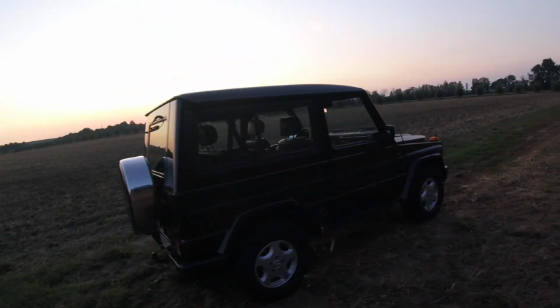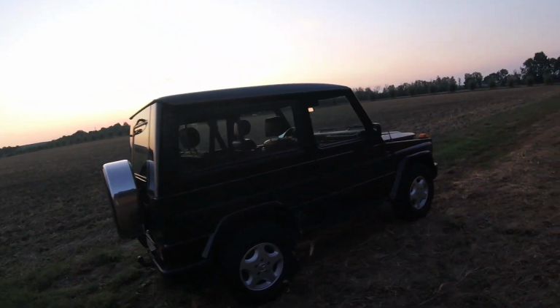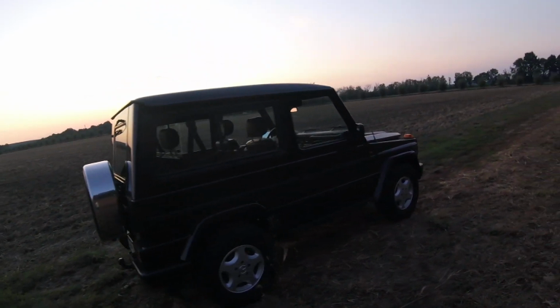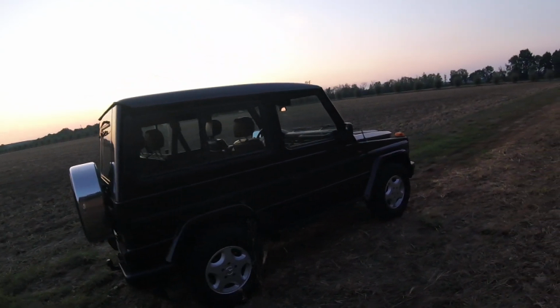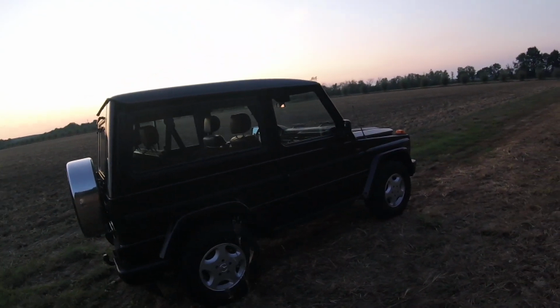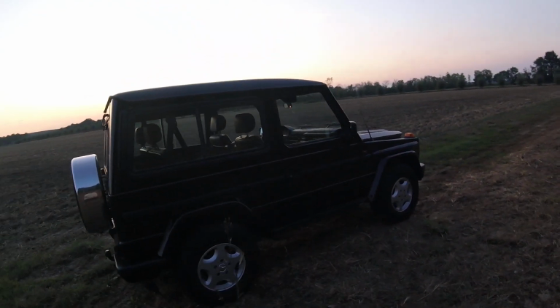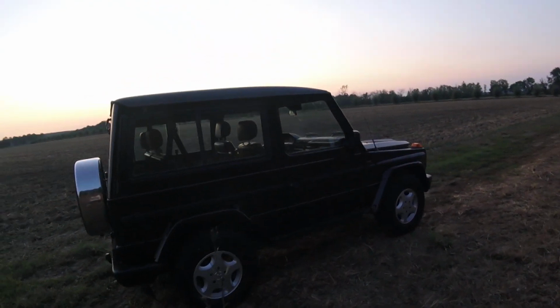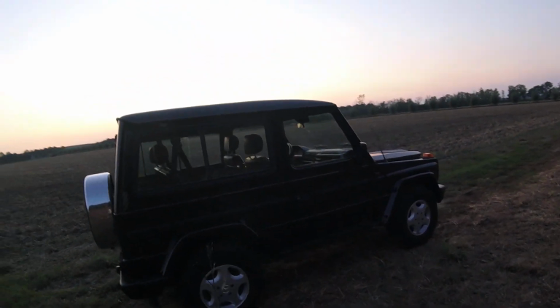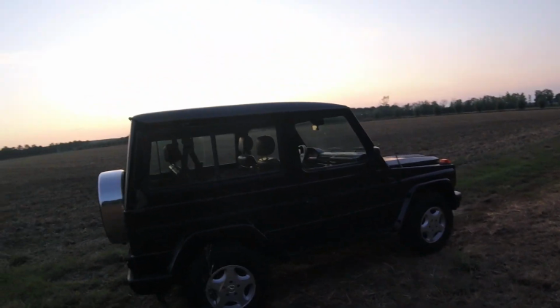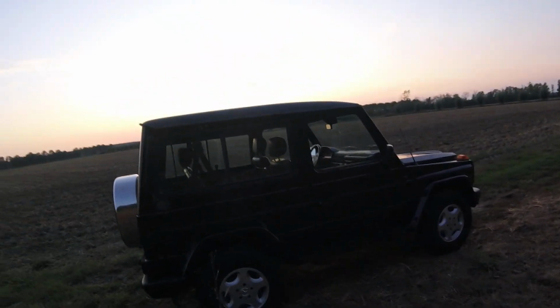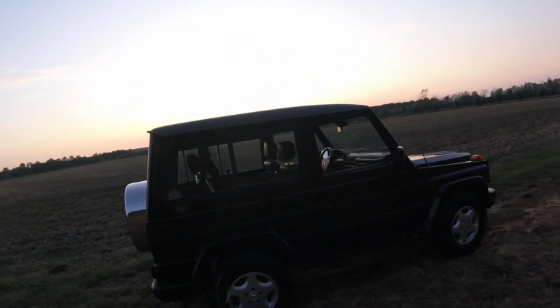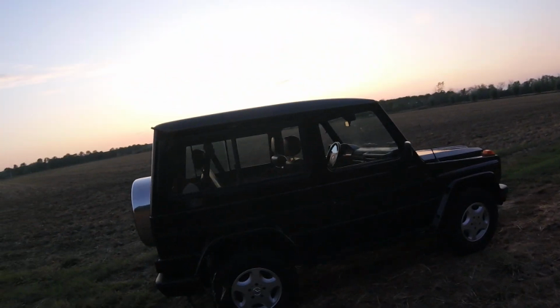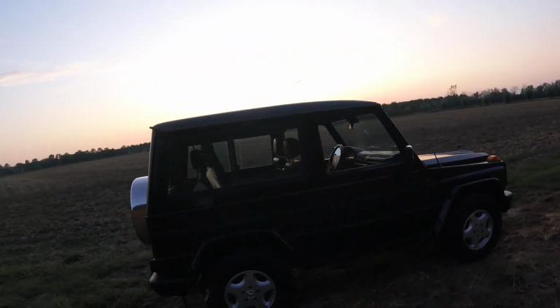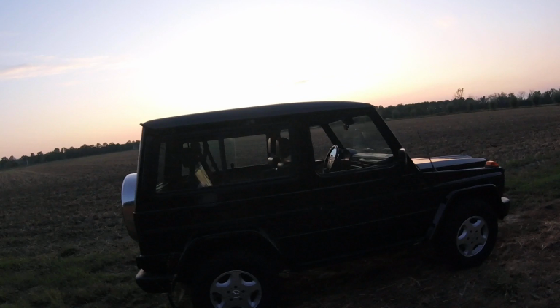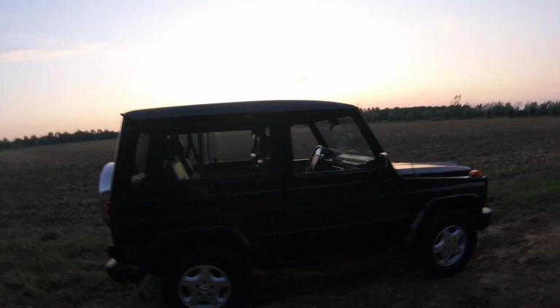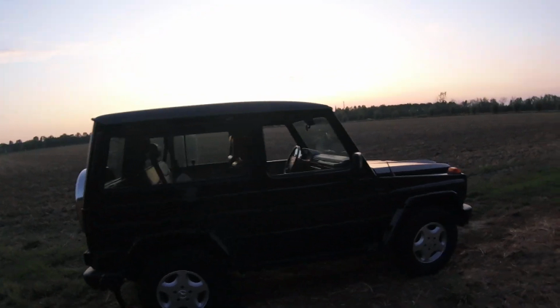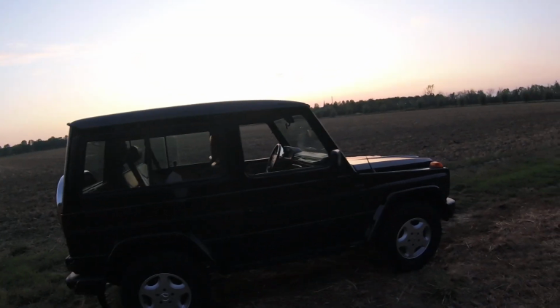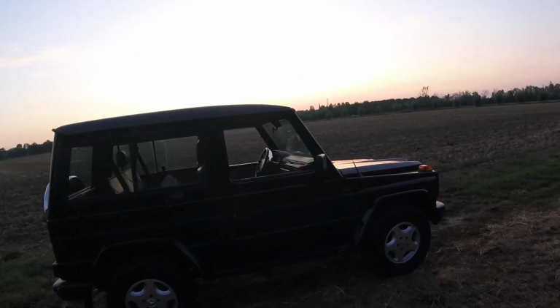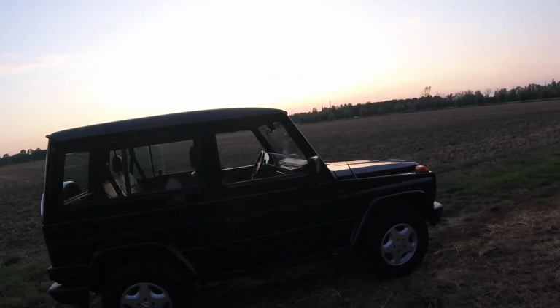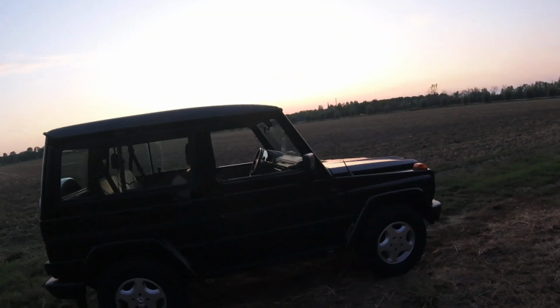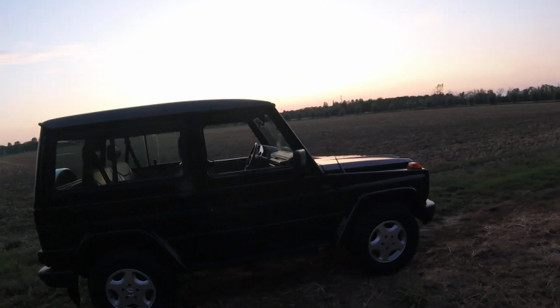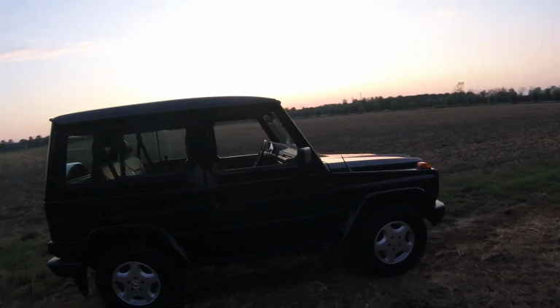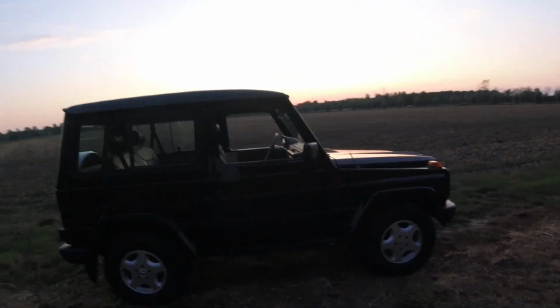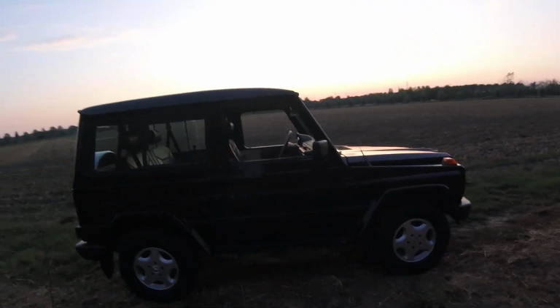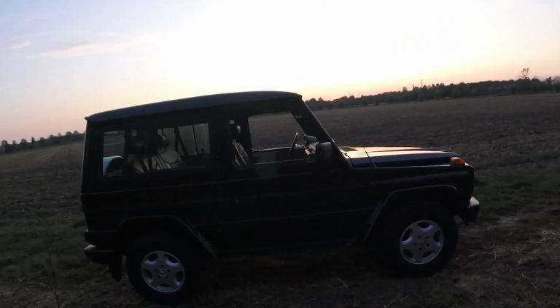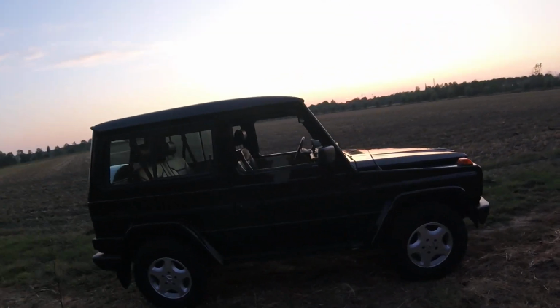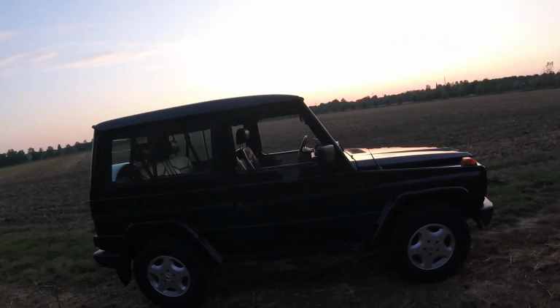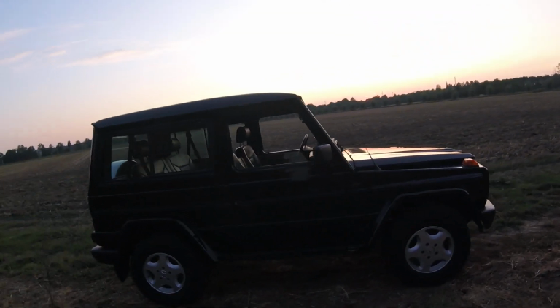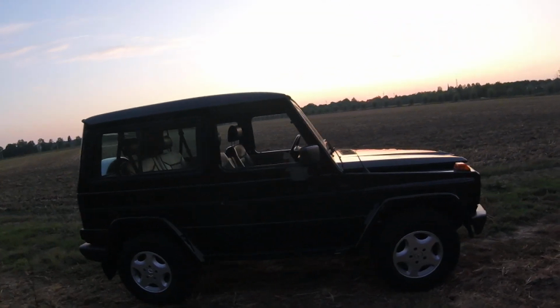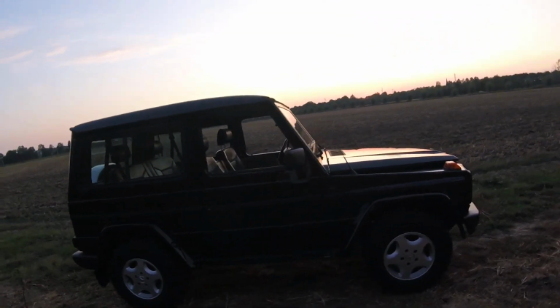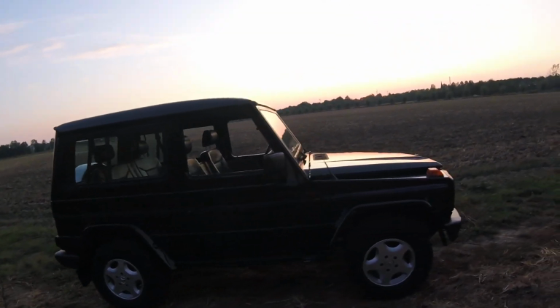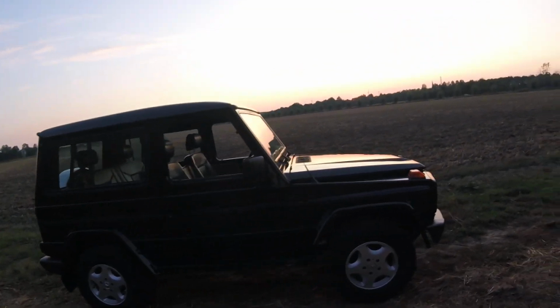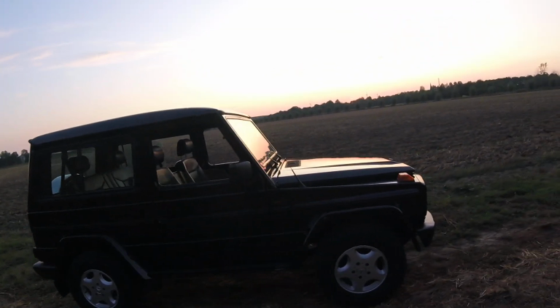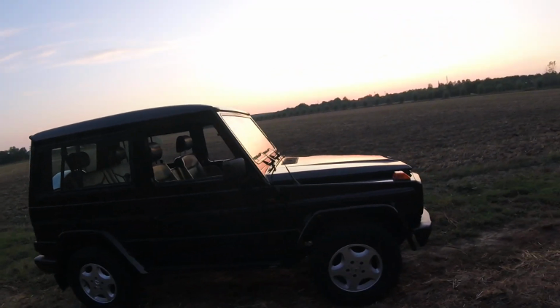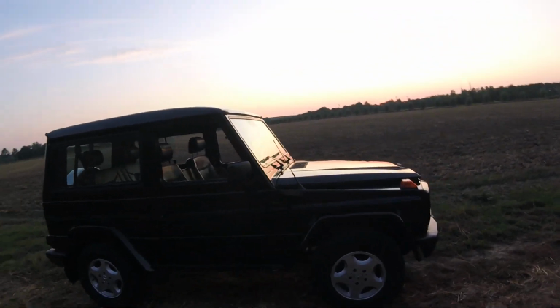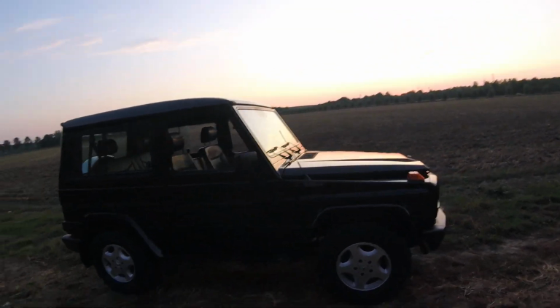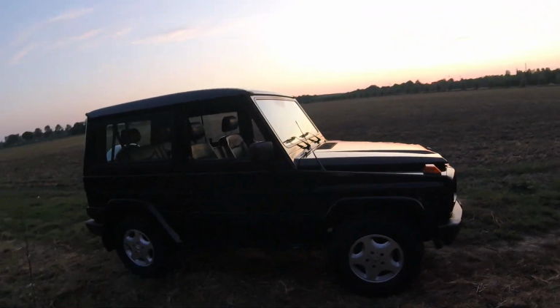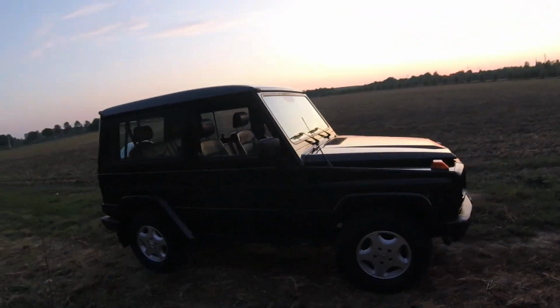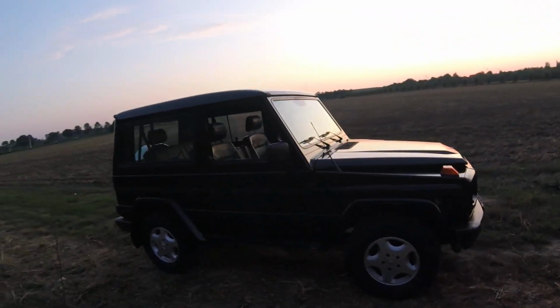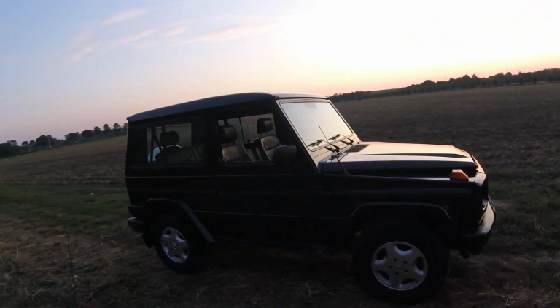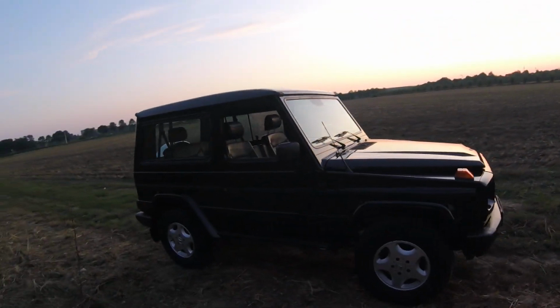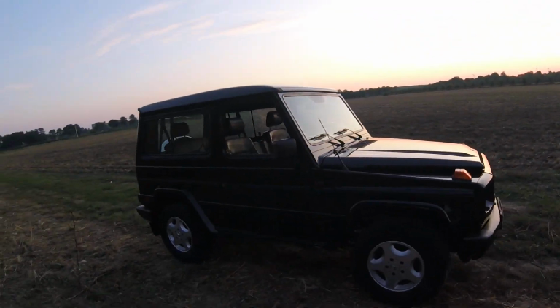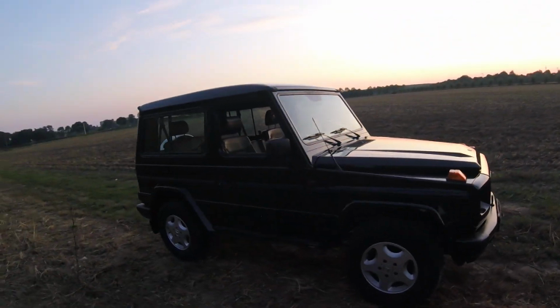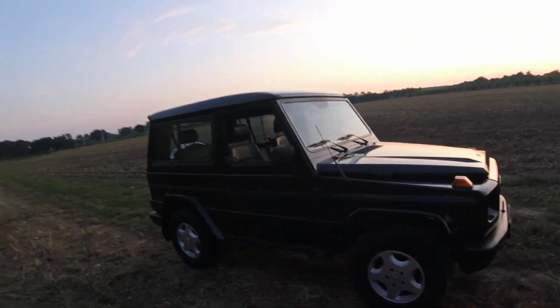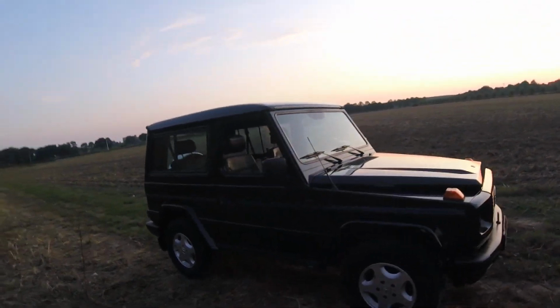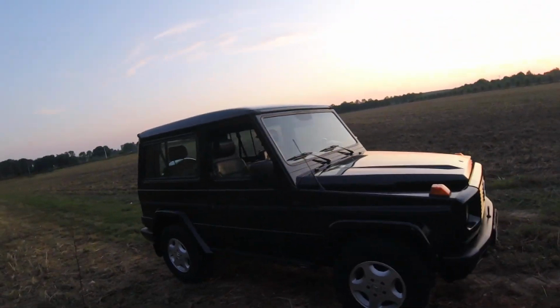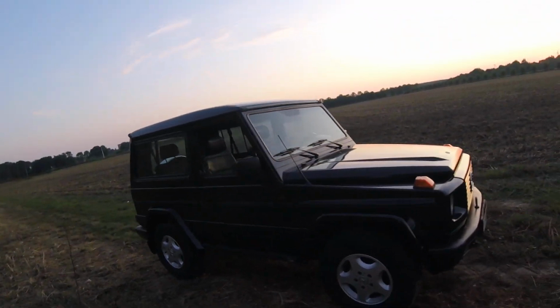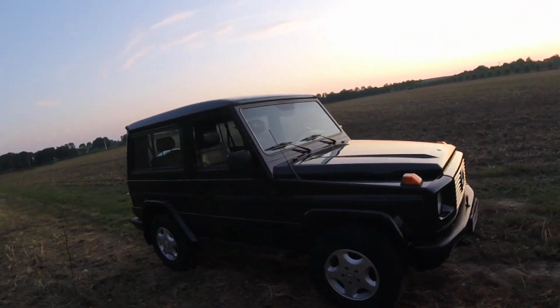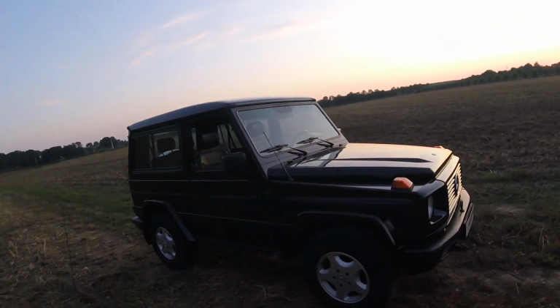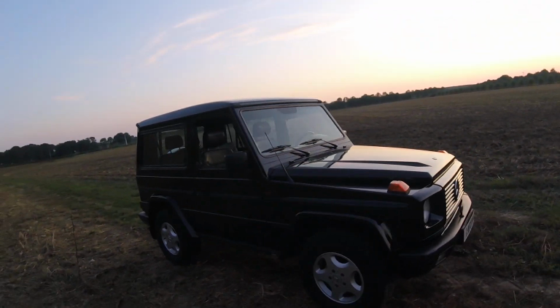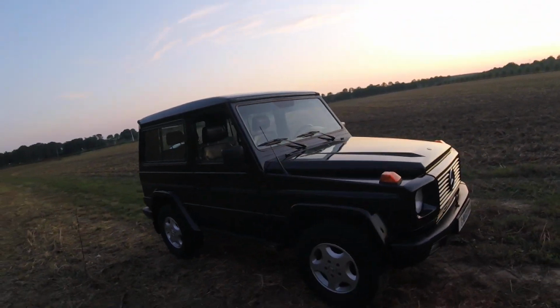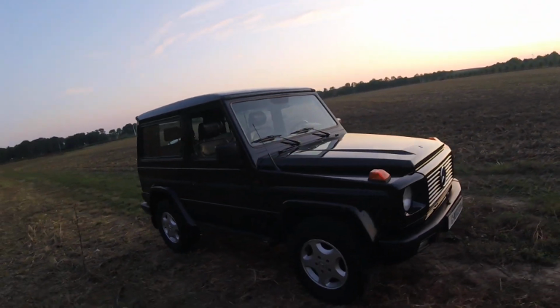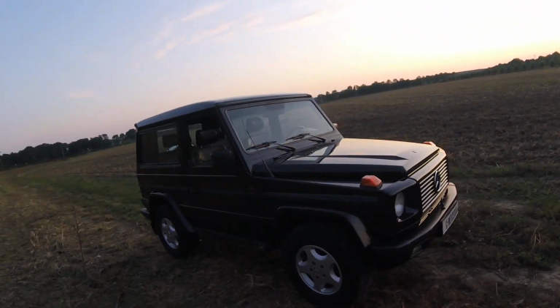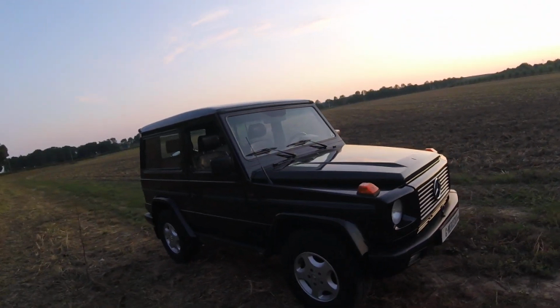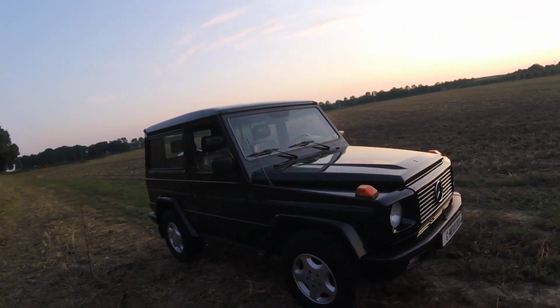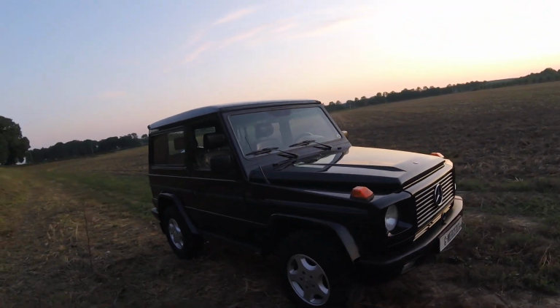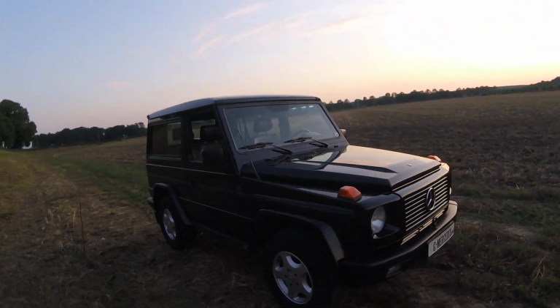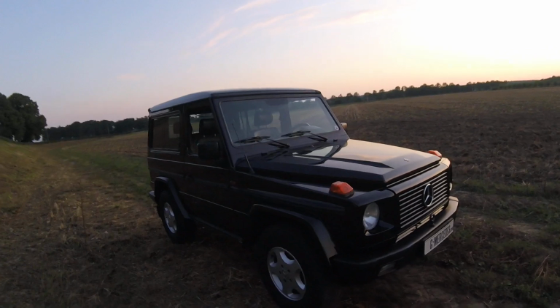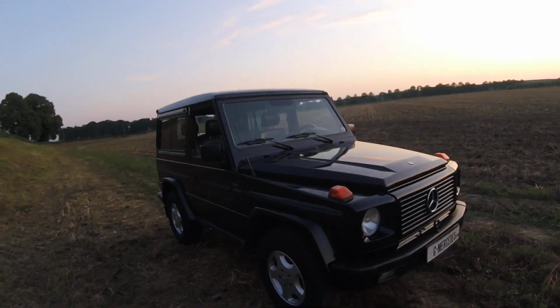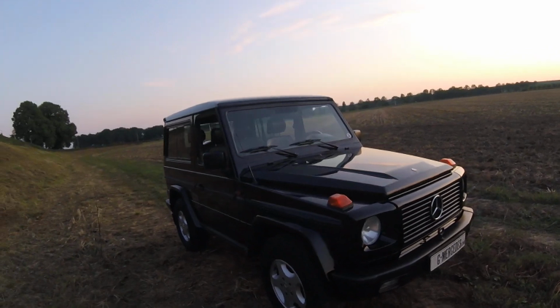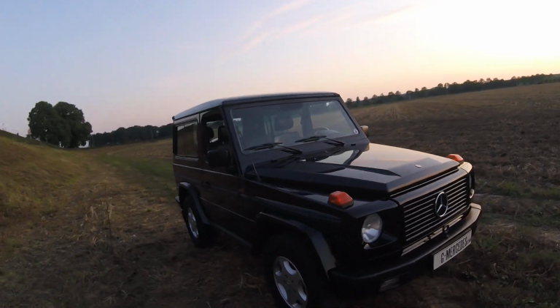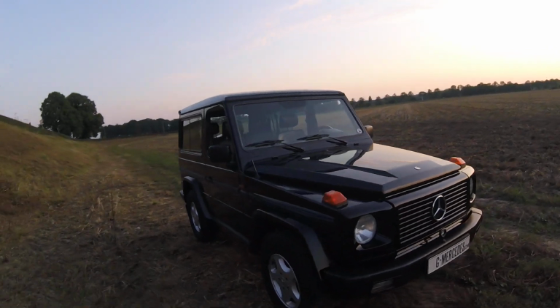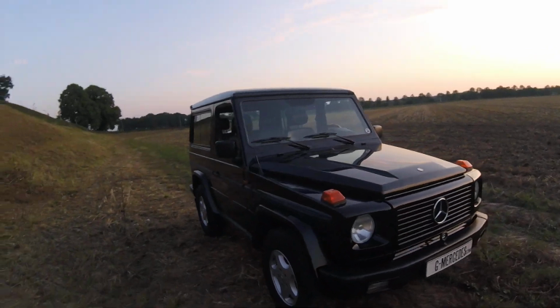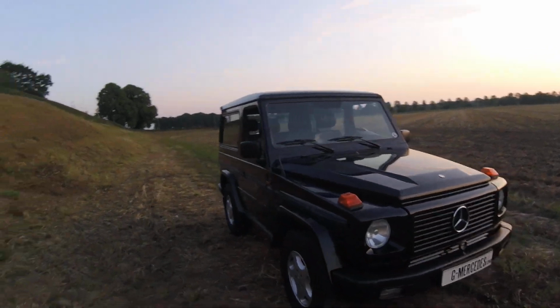It has three lockers — front, rear, and middle — in very, very nice condition.